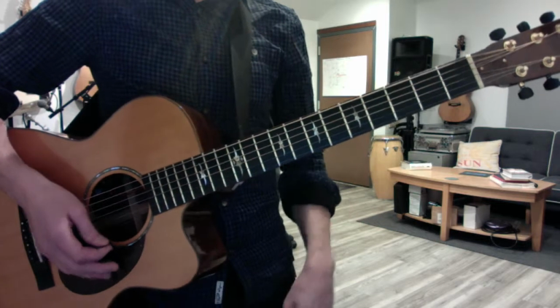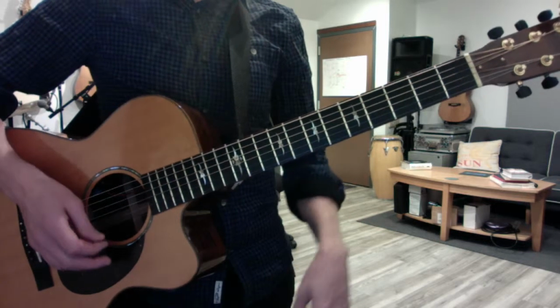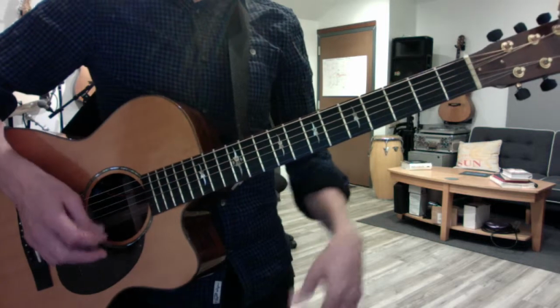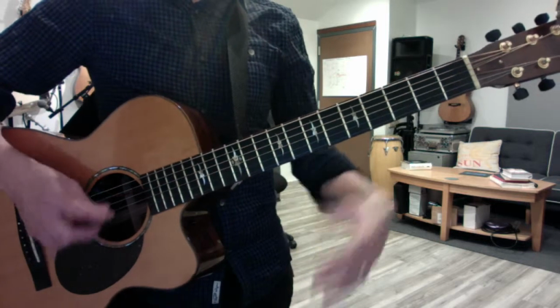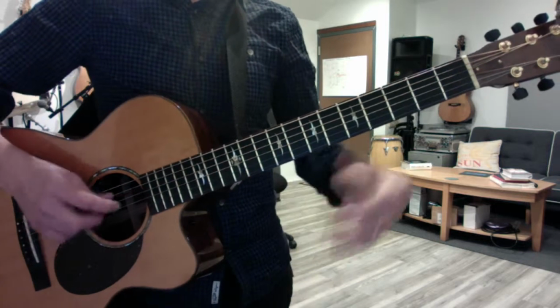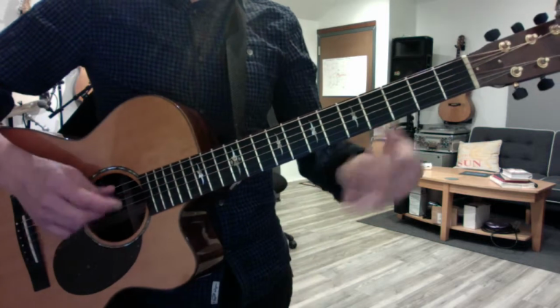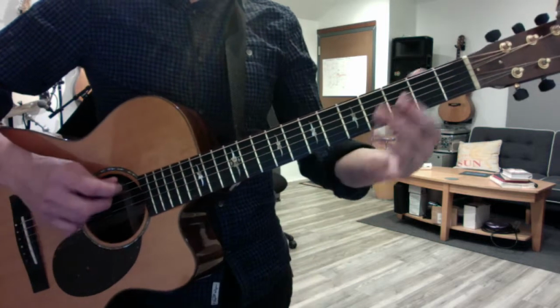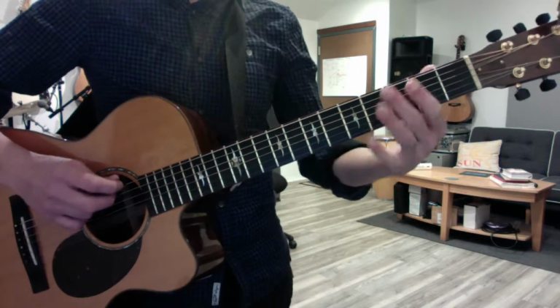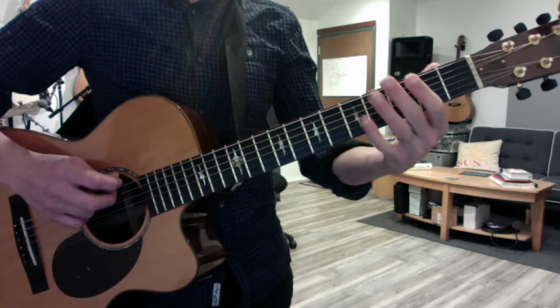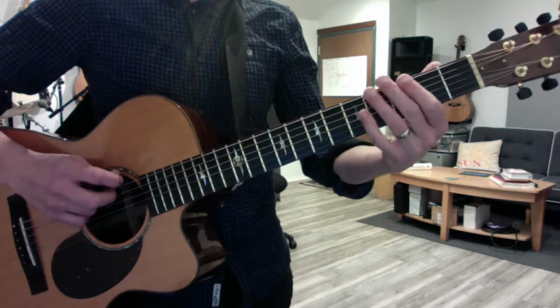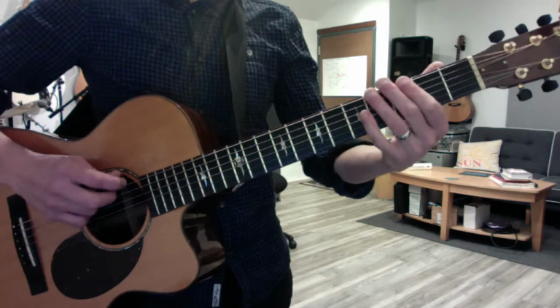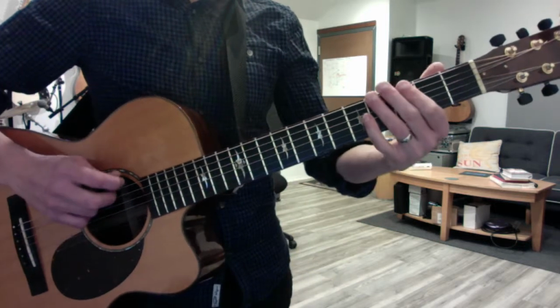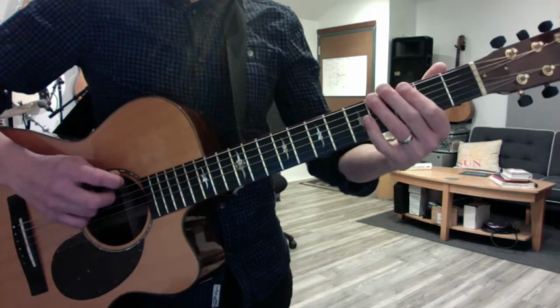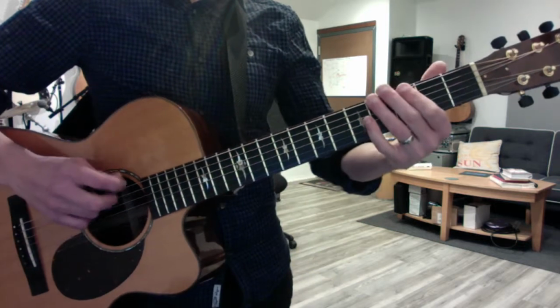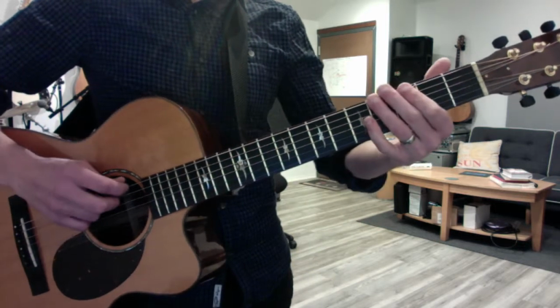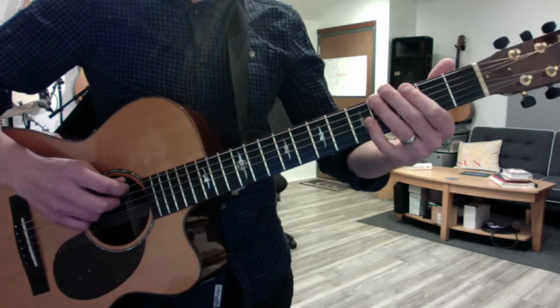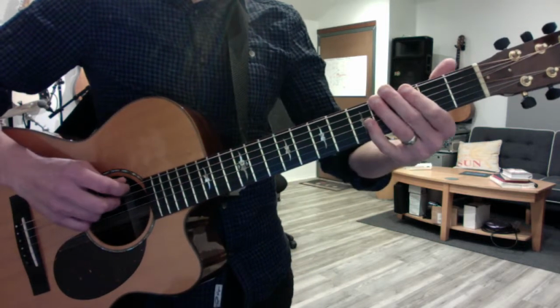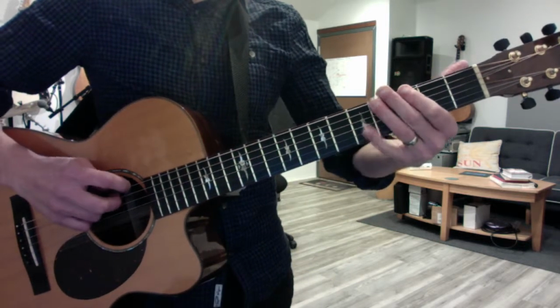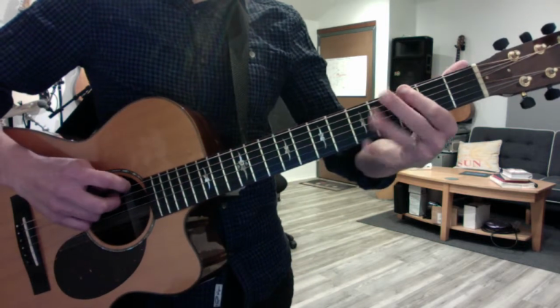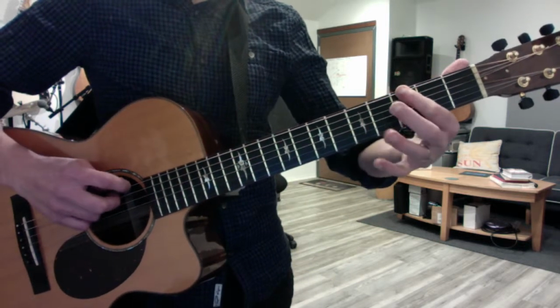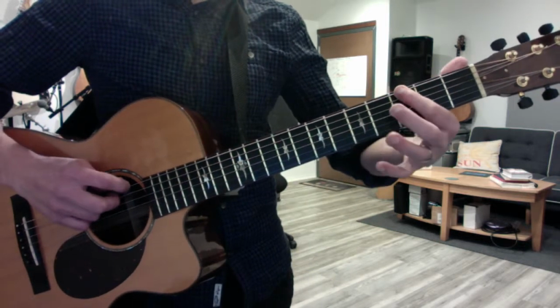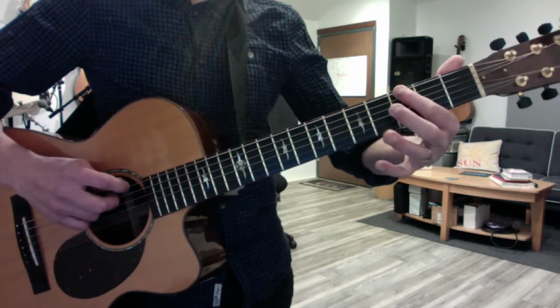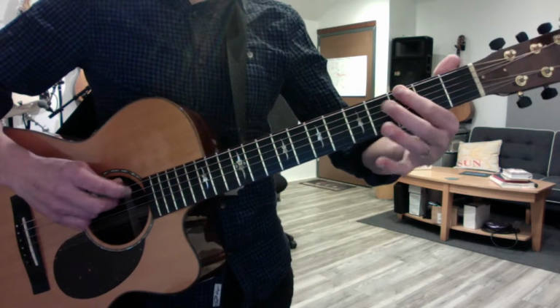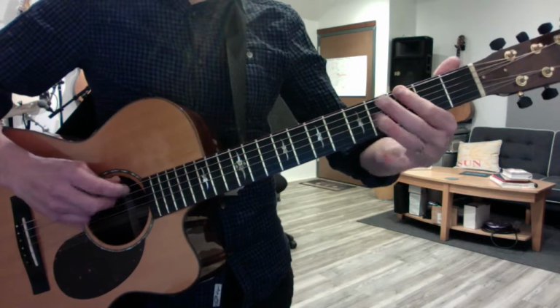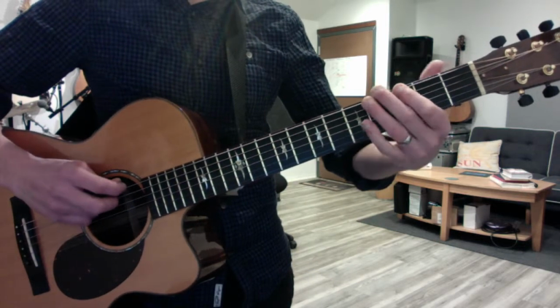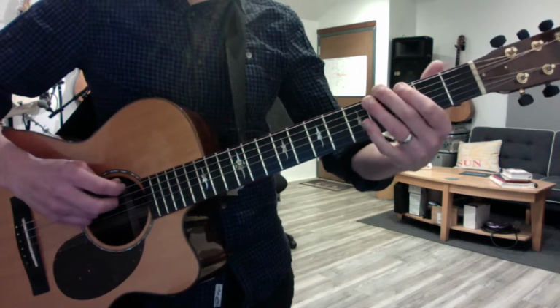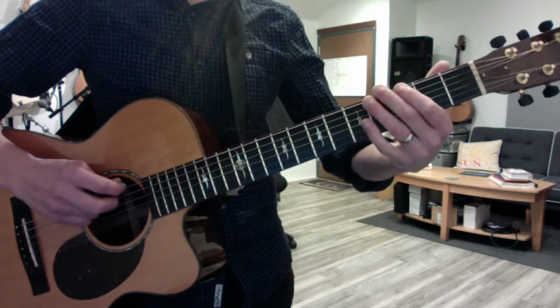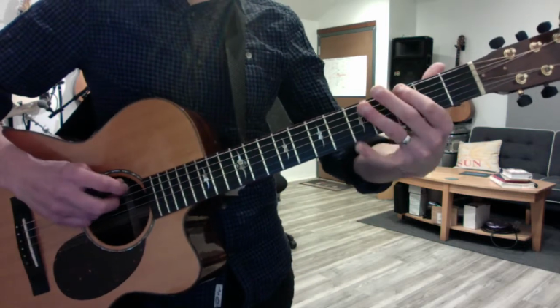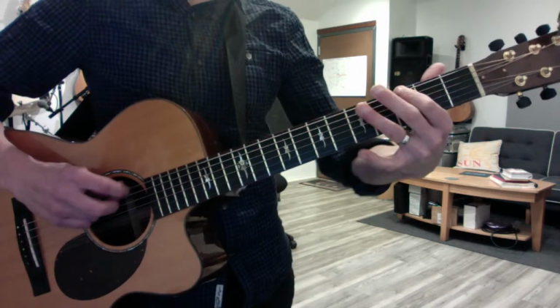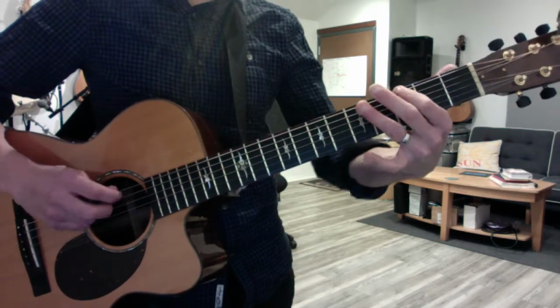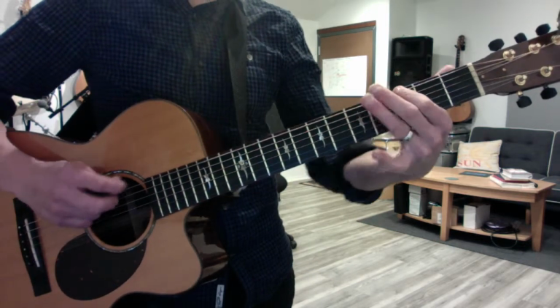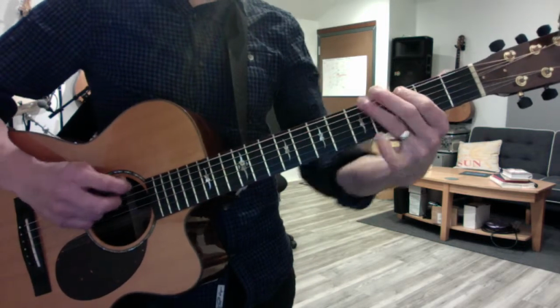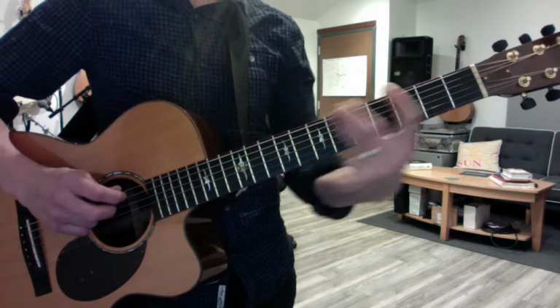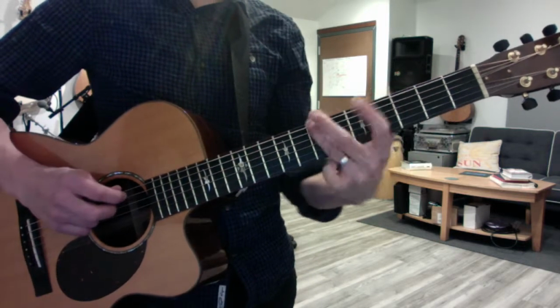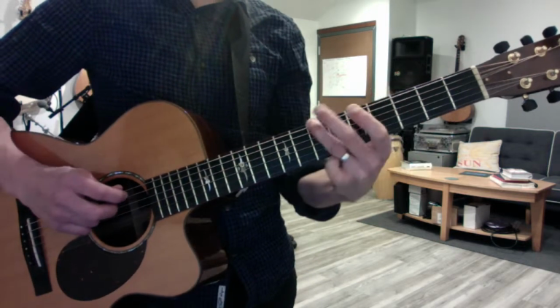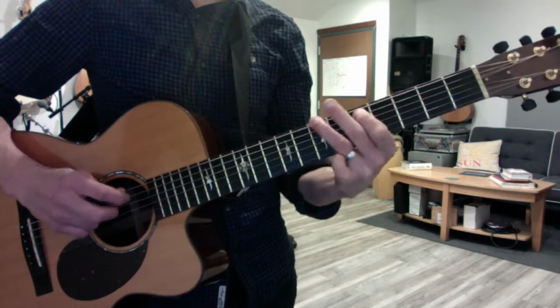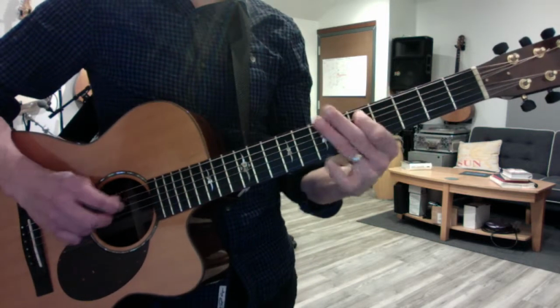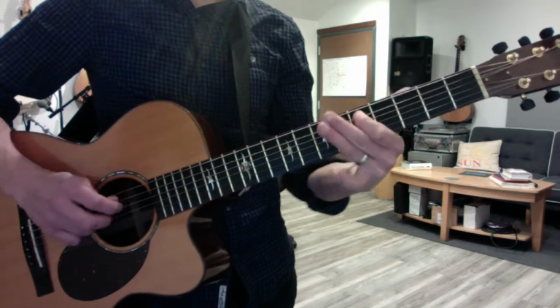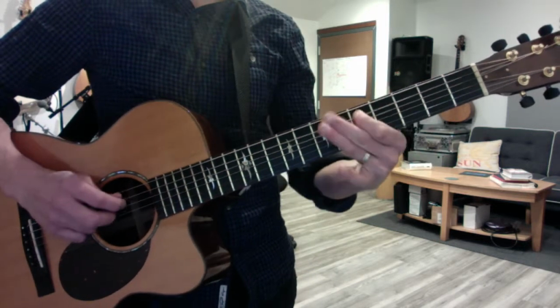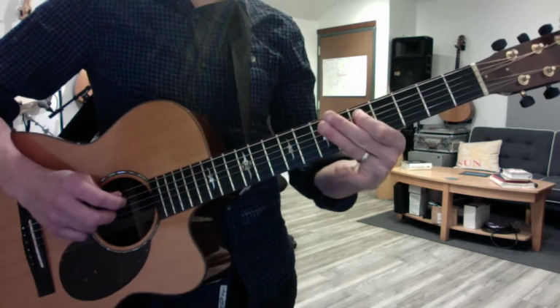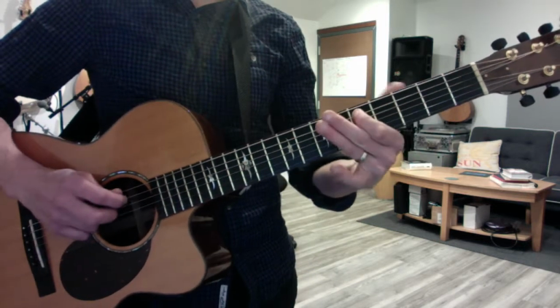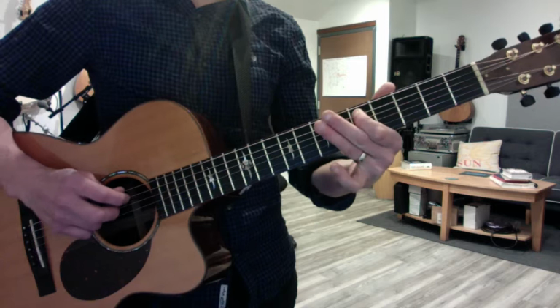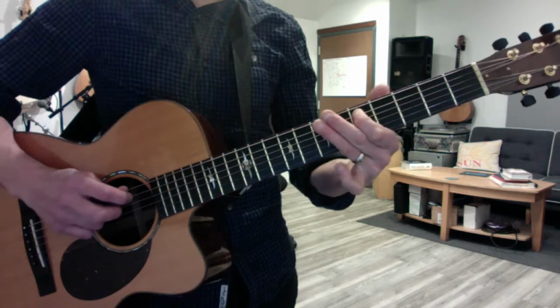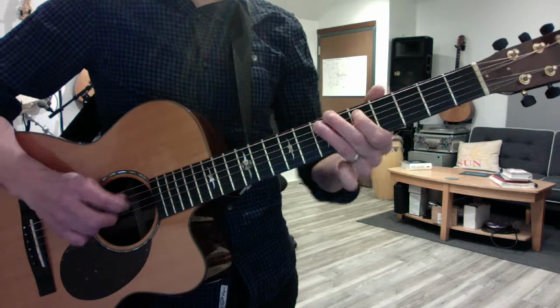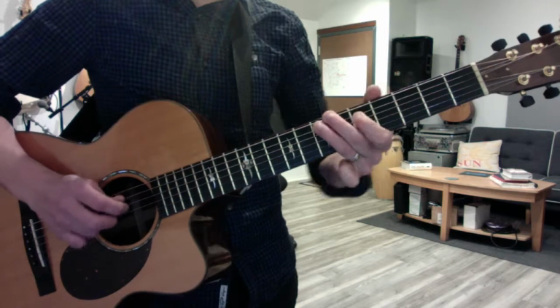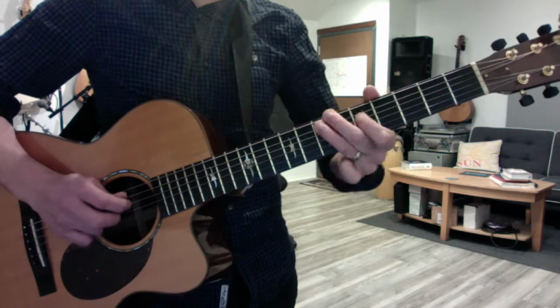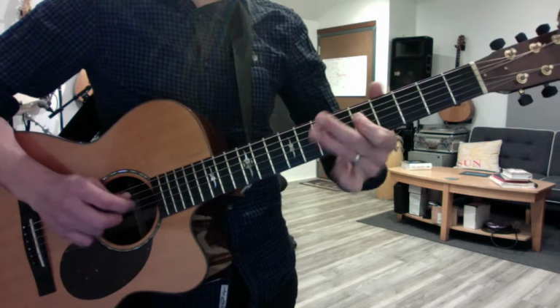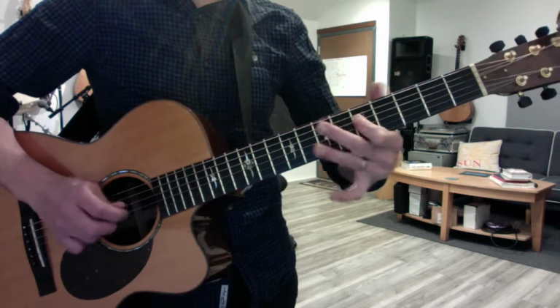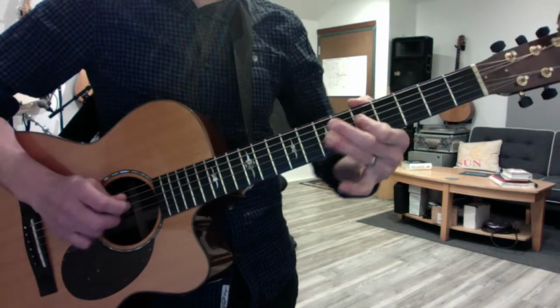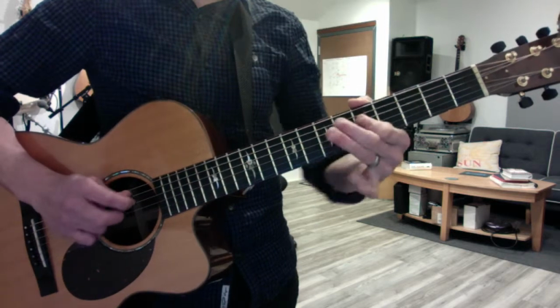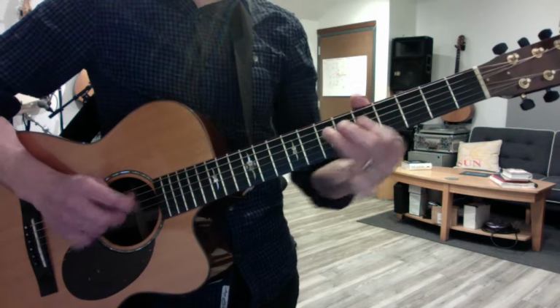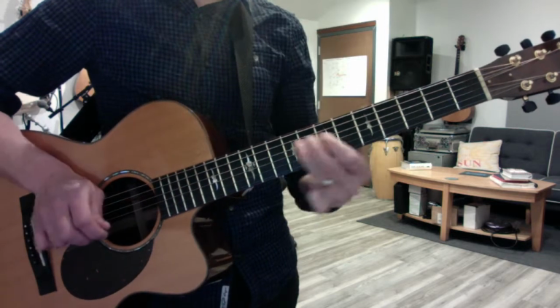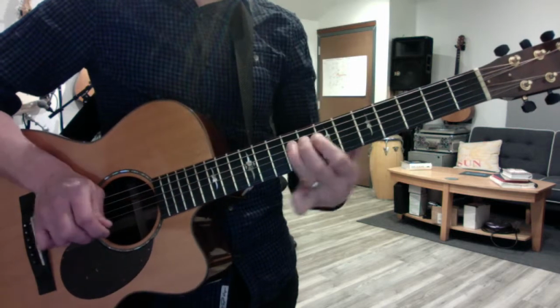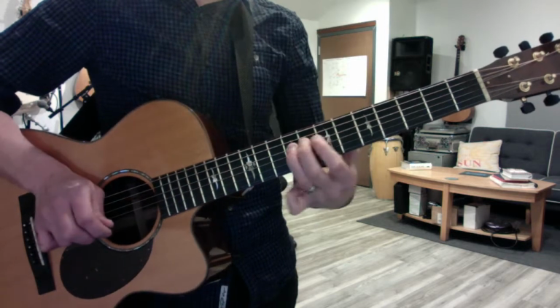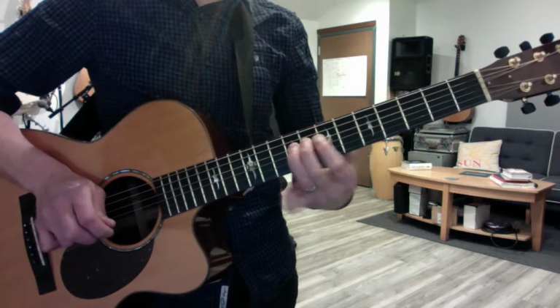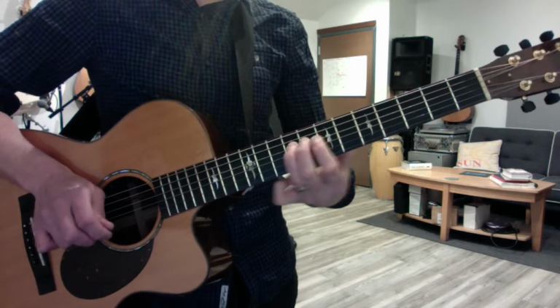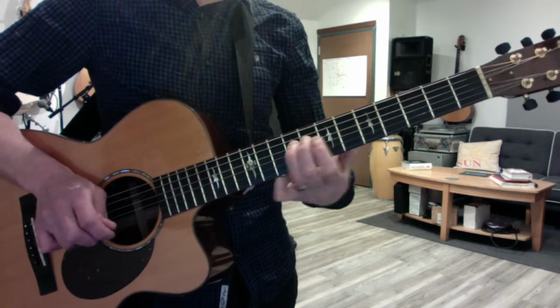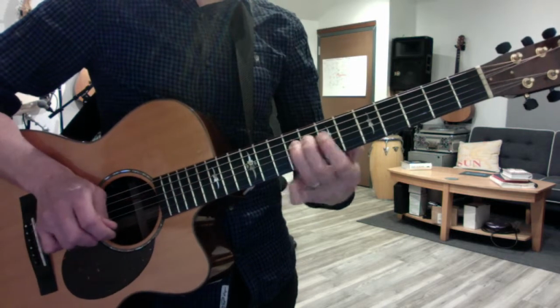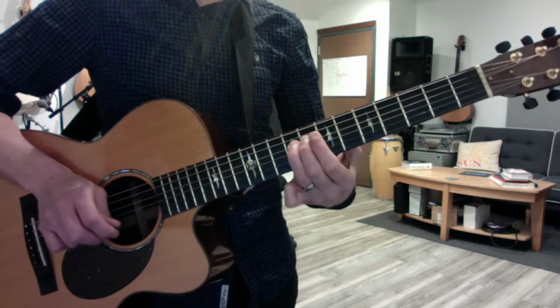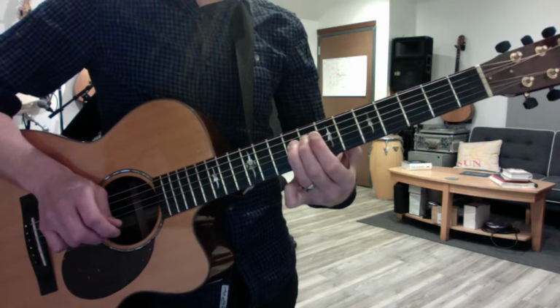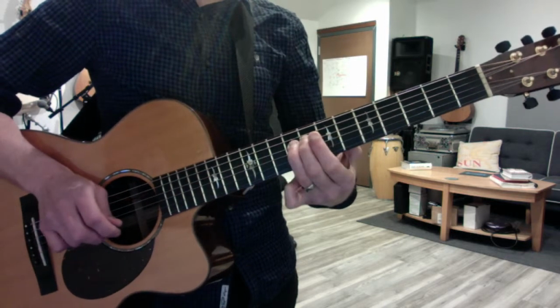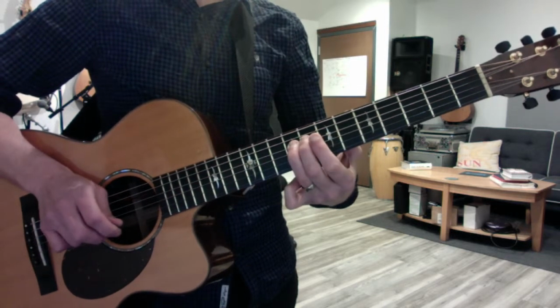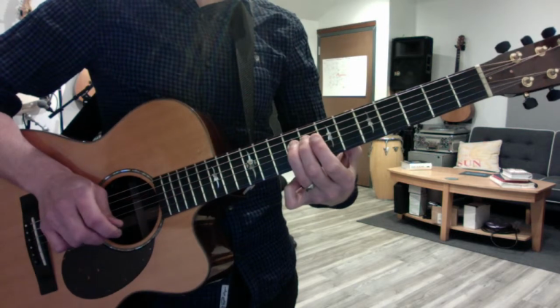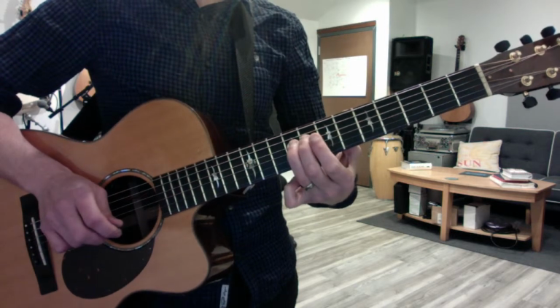The solo goes like this — it starts on the same low G. That's your first lick.